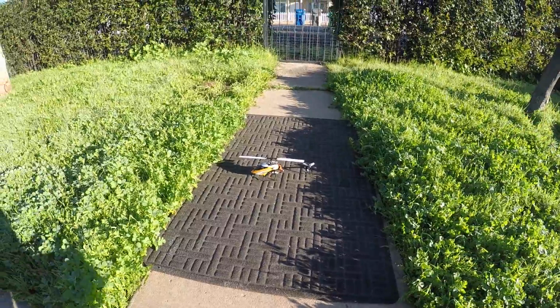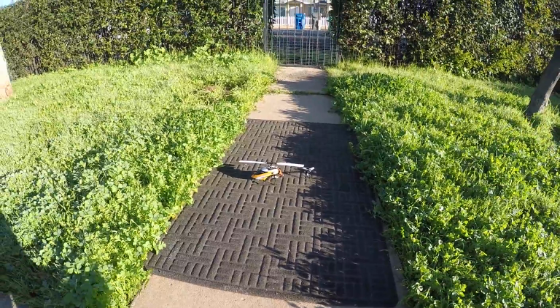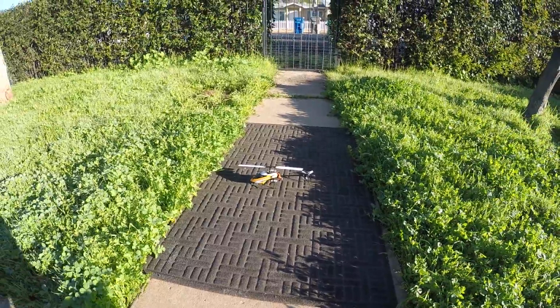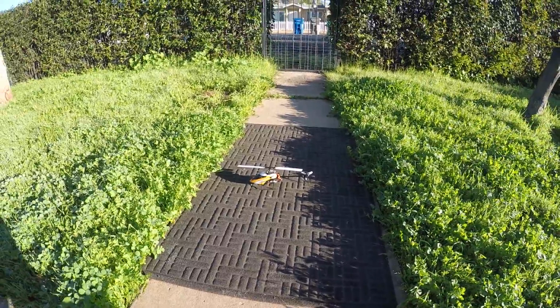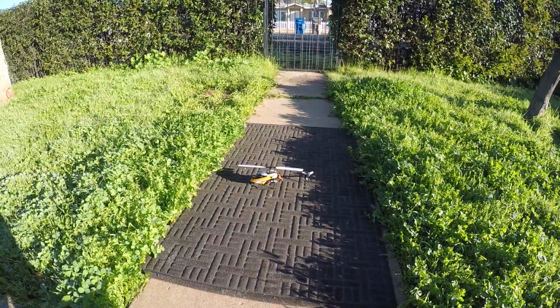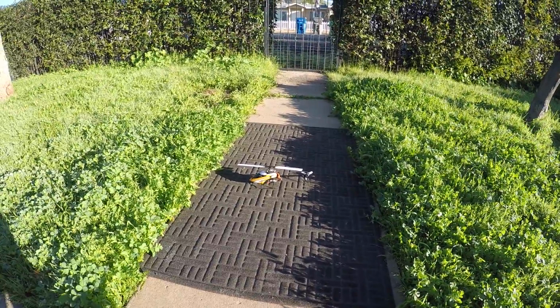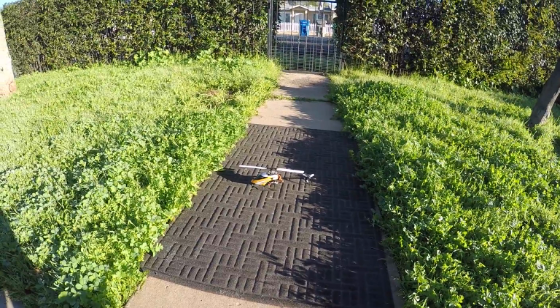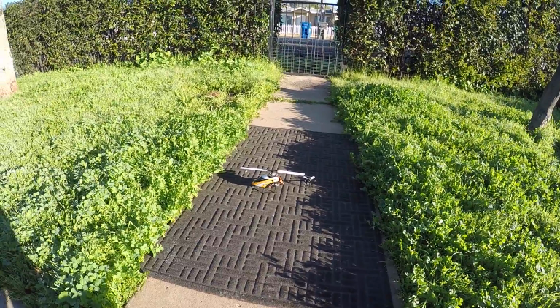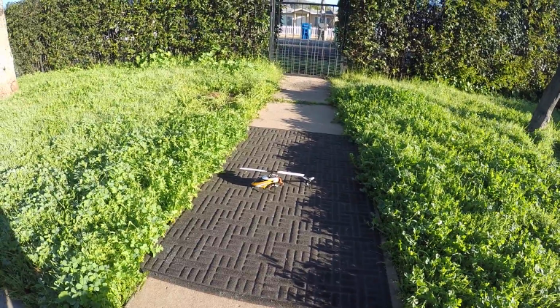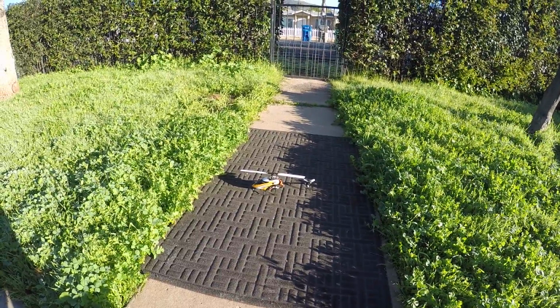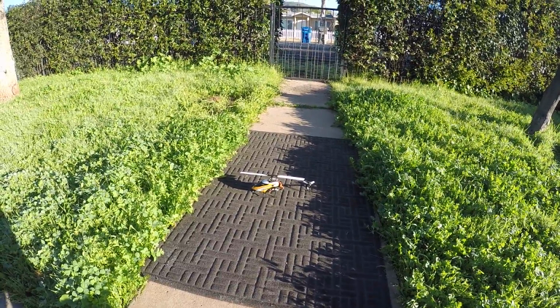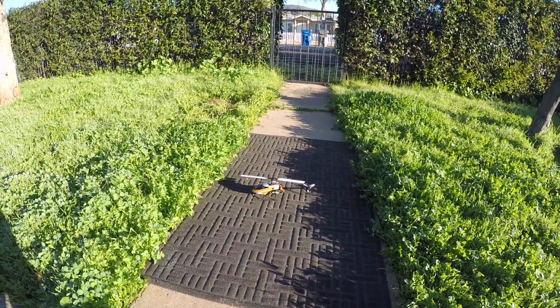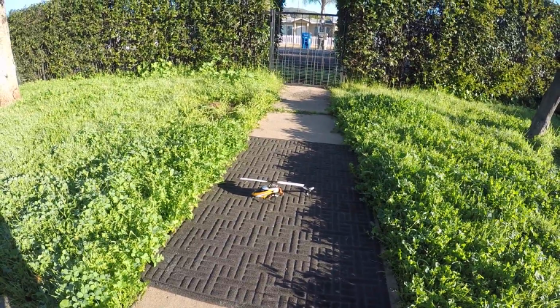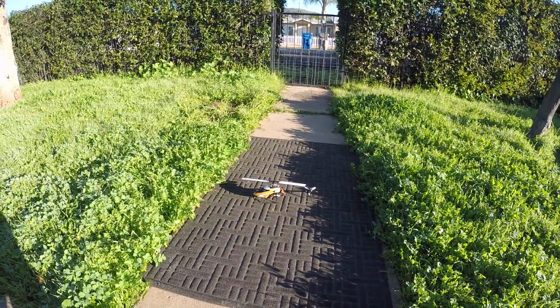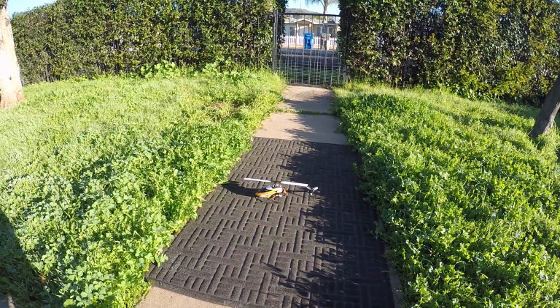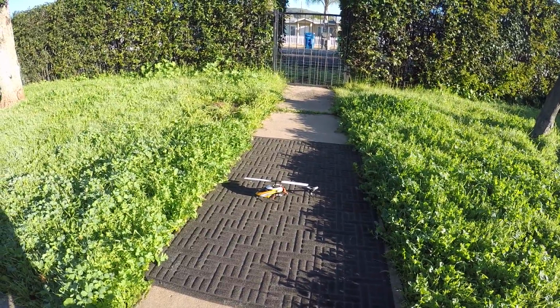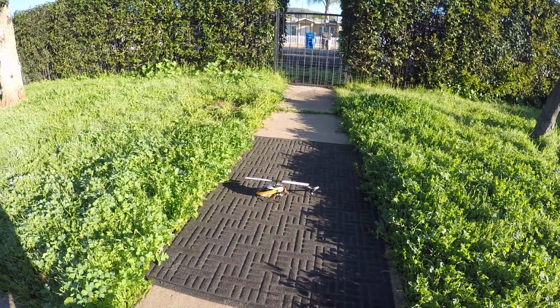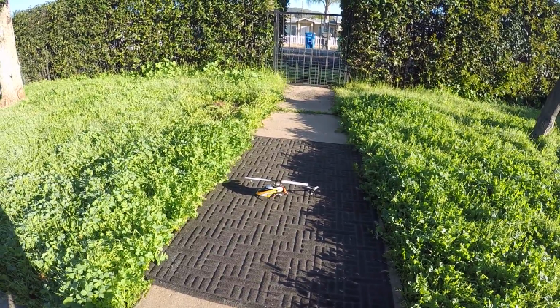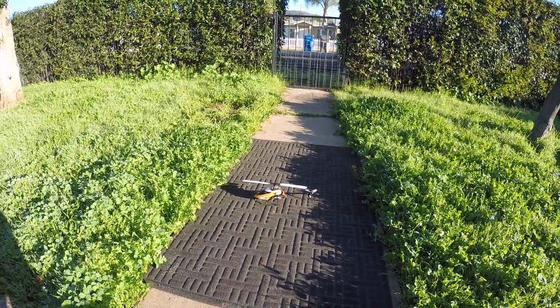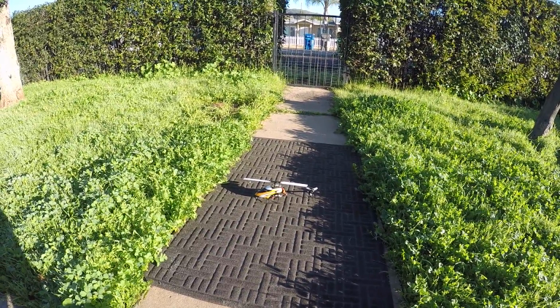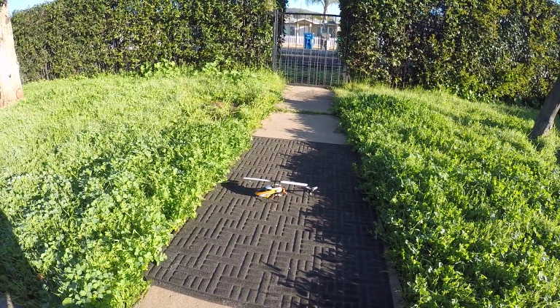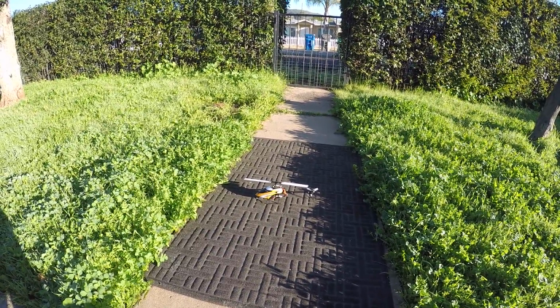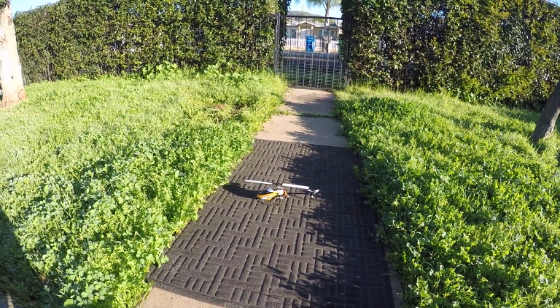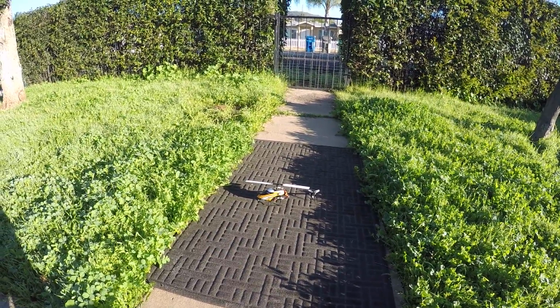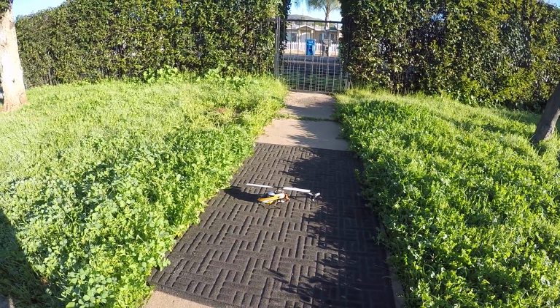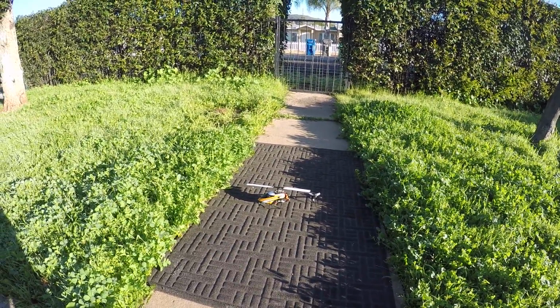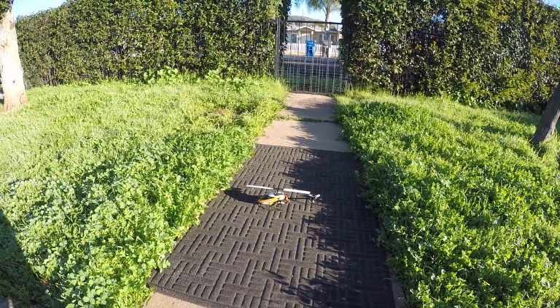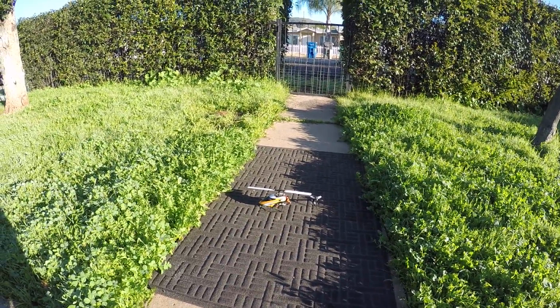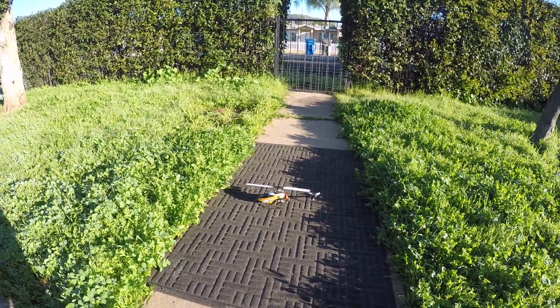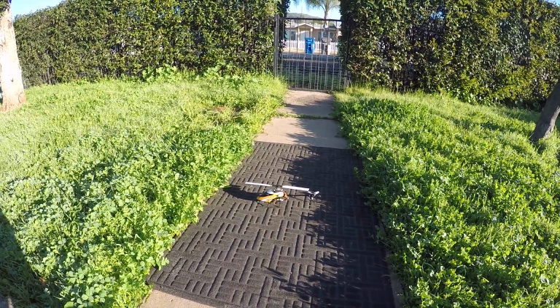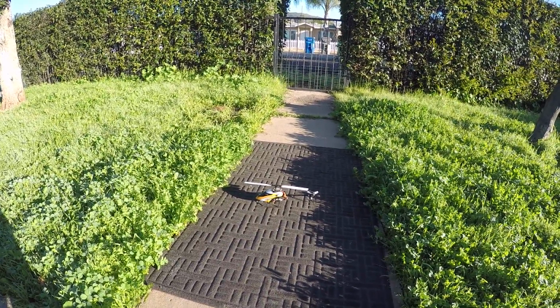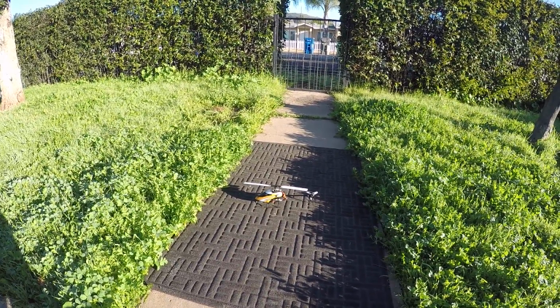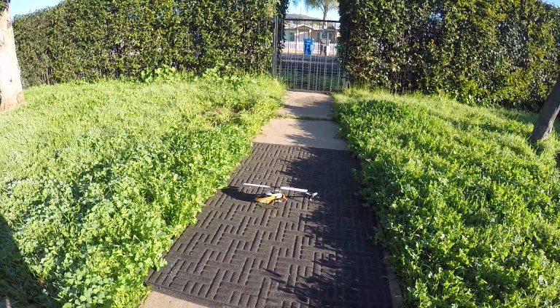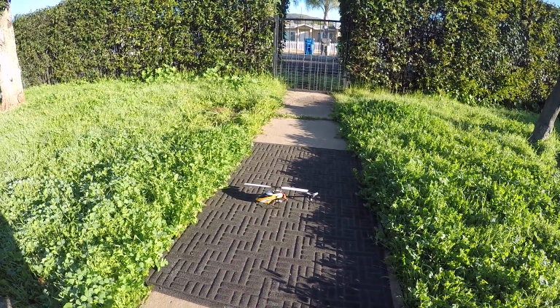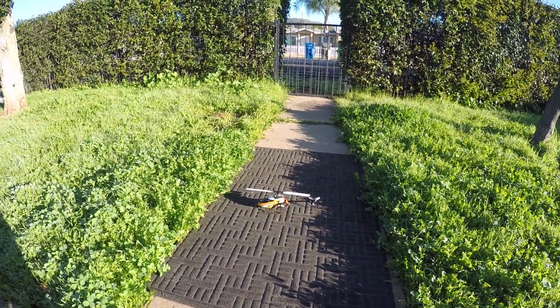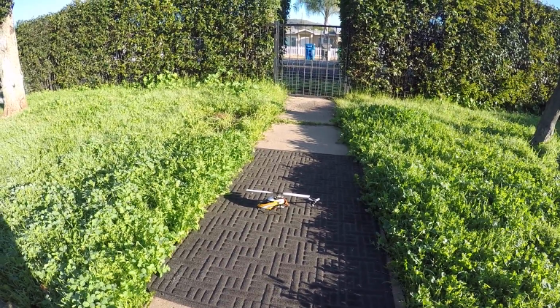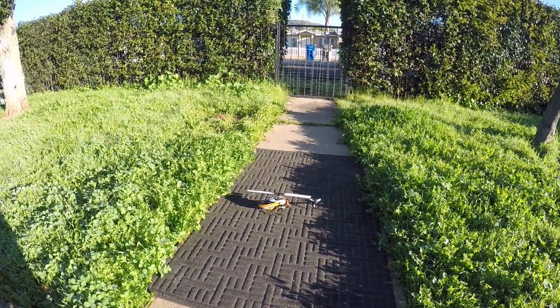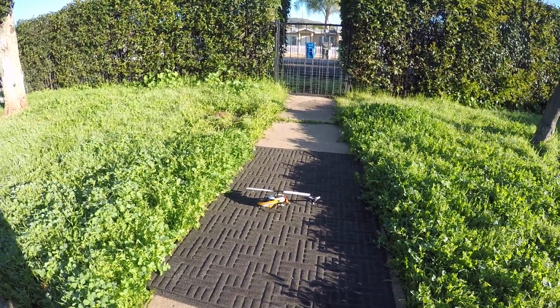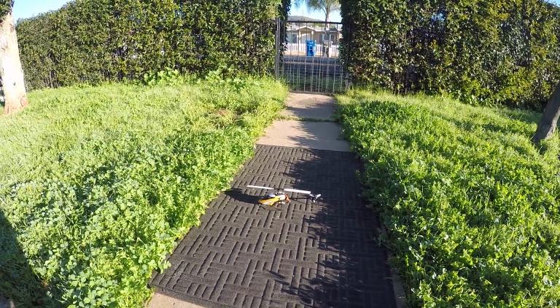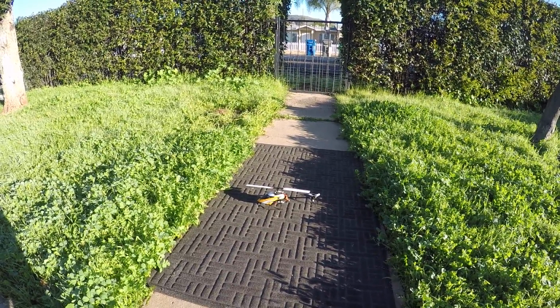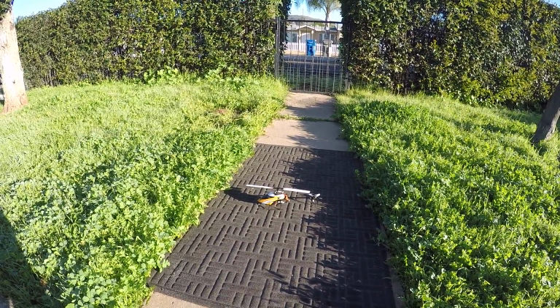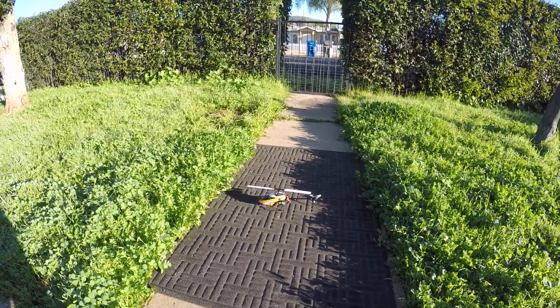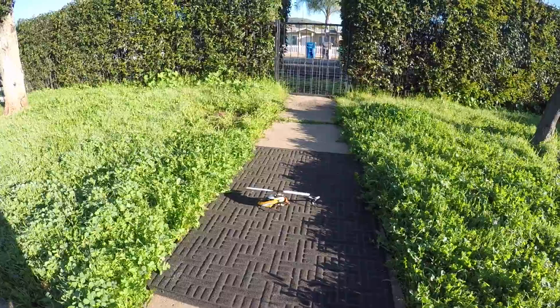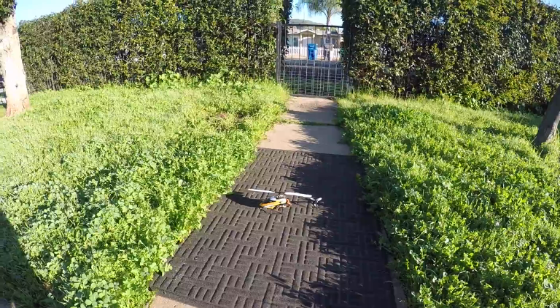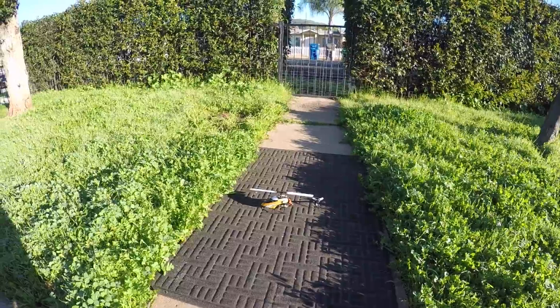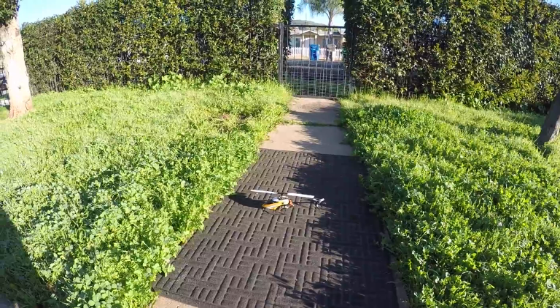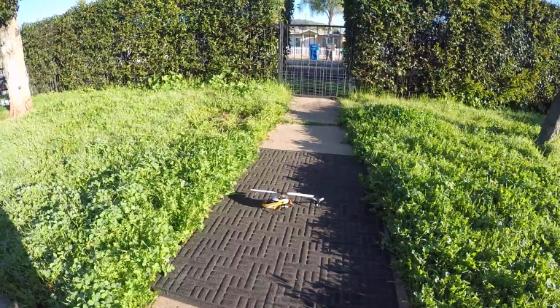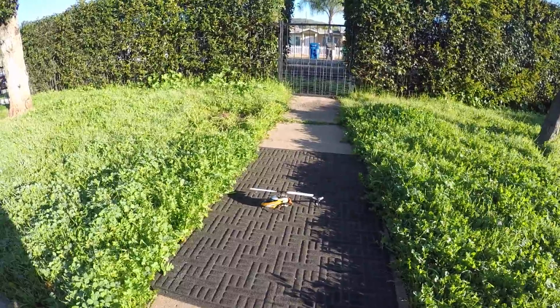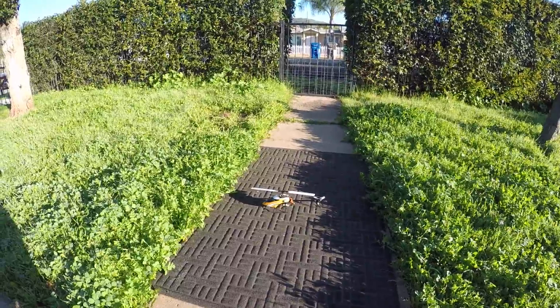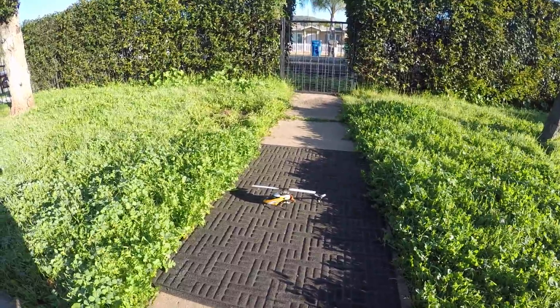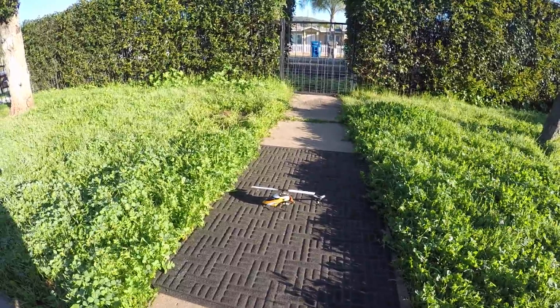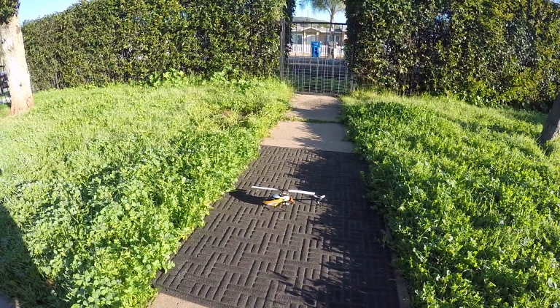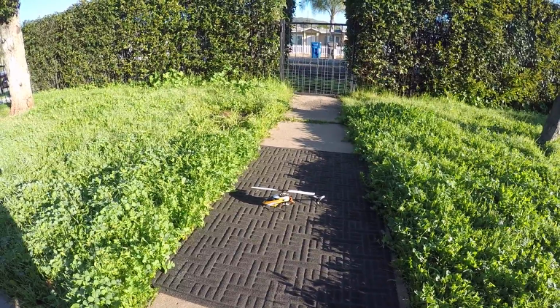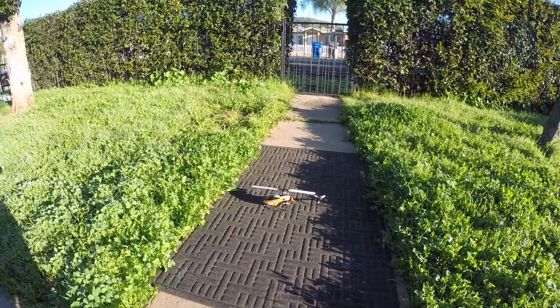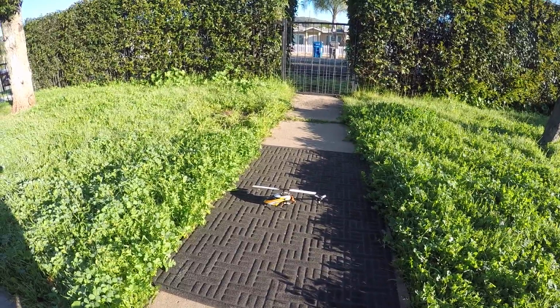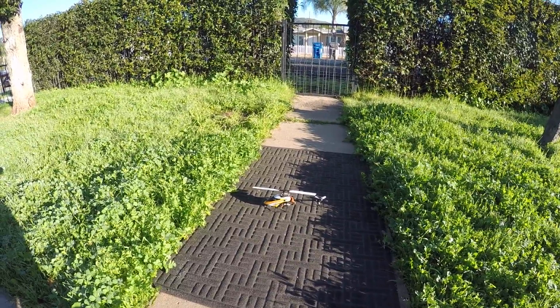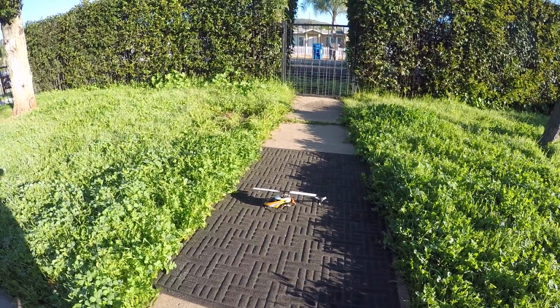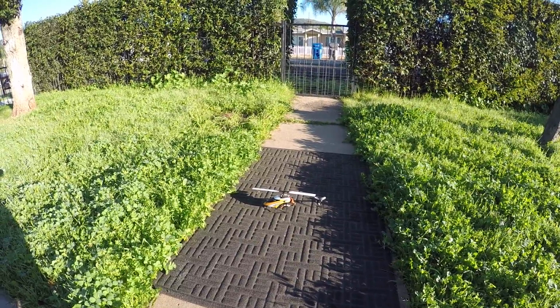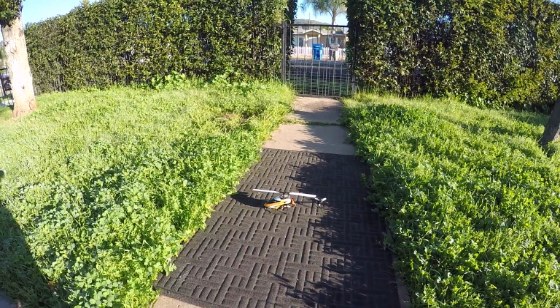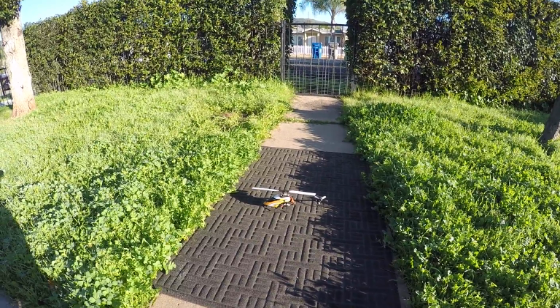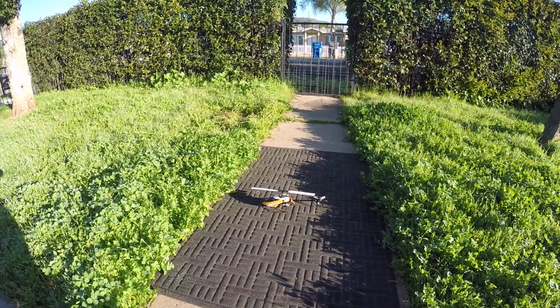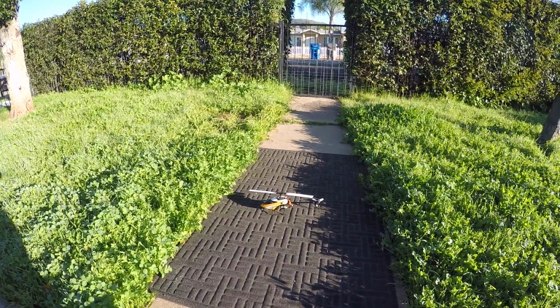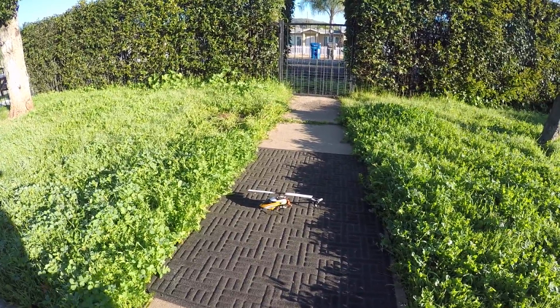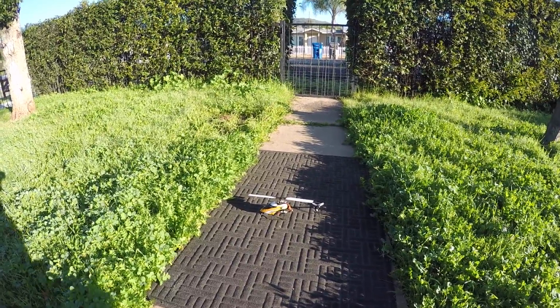Hey there, this is Justin Koh with the Blade 130S test flight from Horizon Hobby. We'll give it a go.